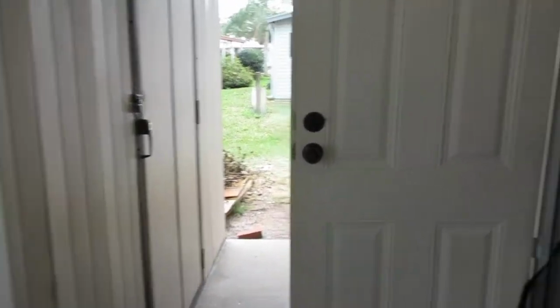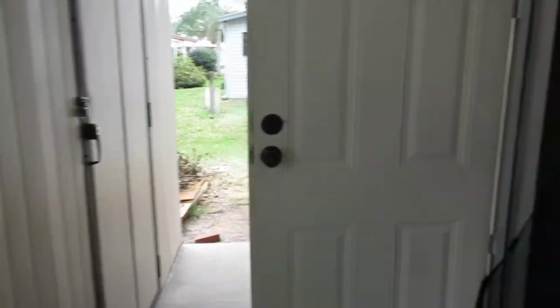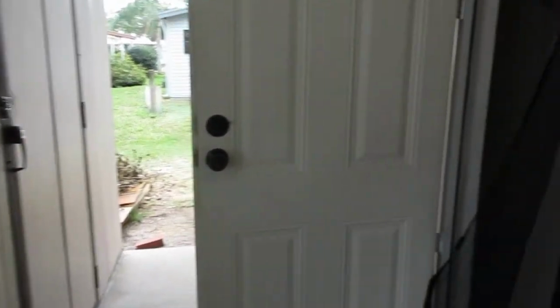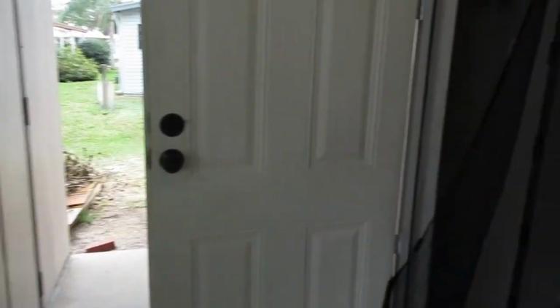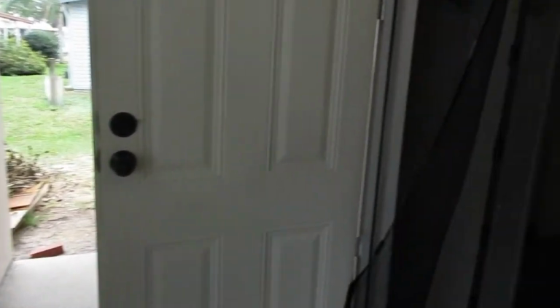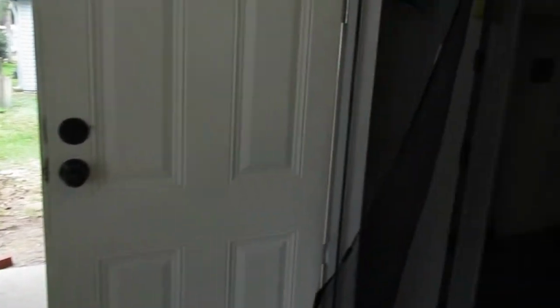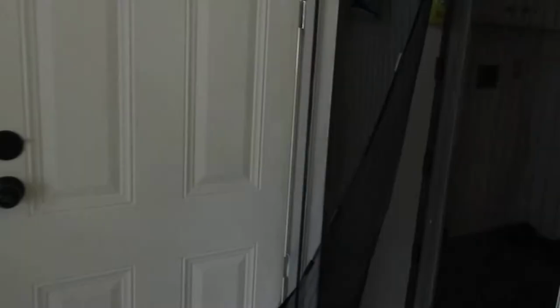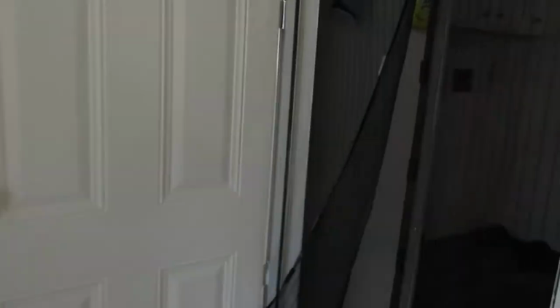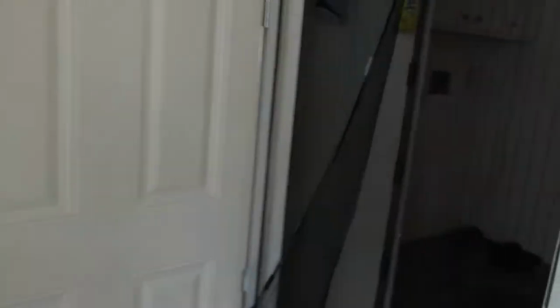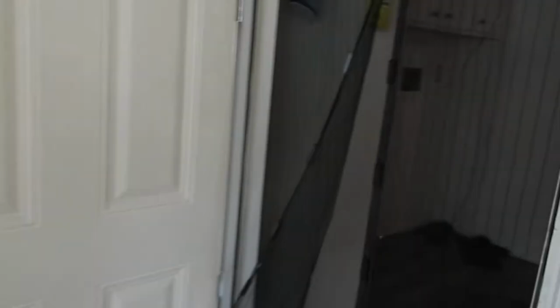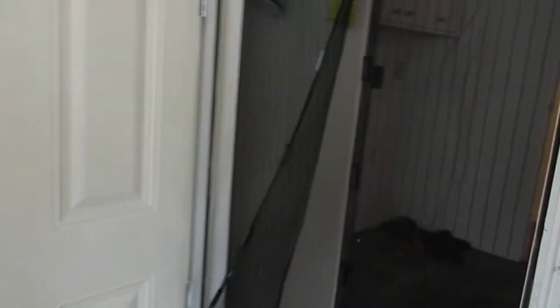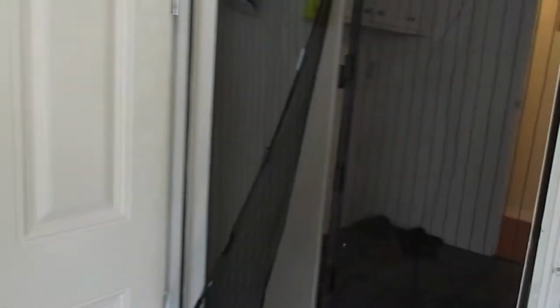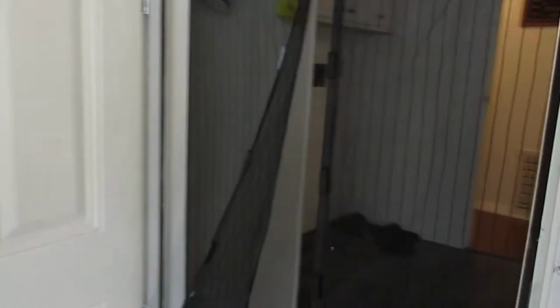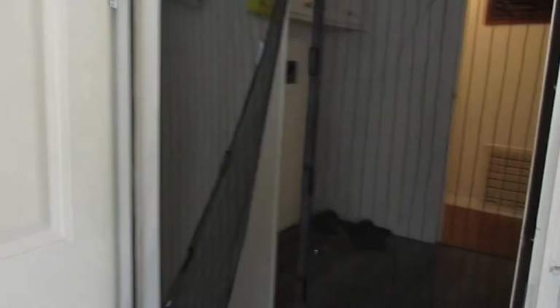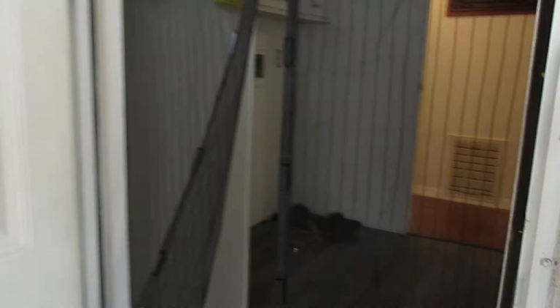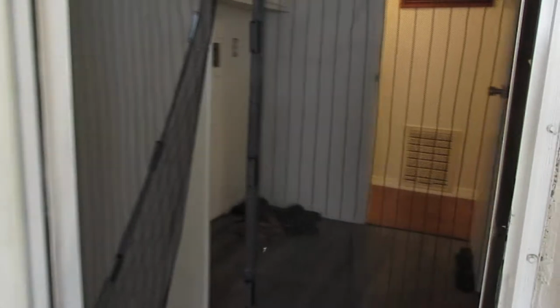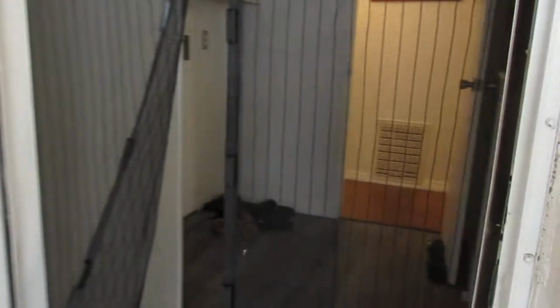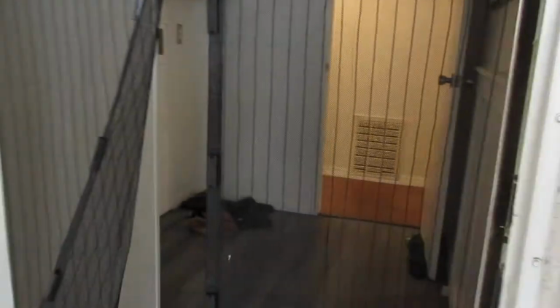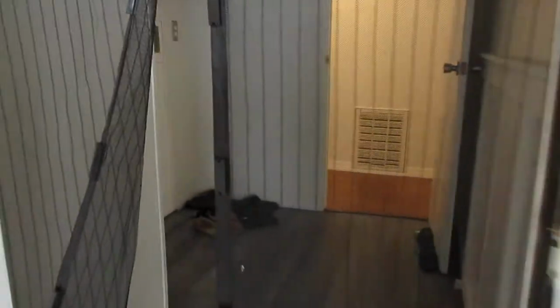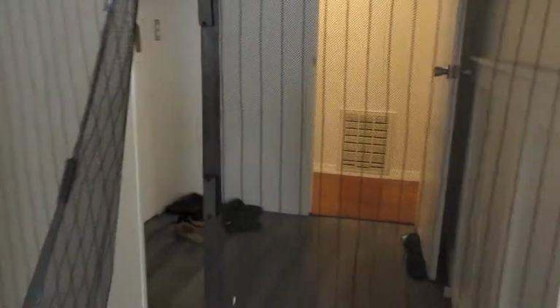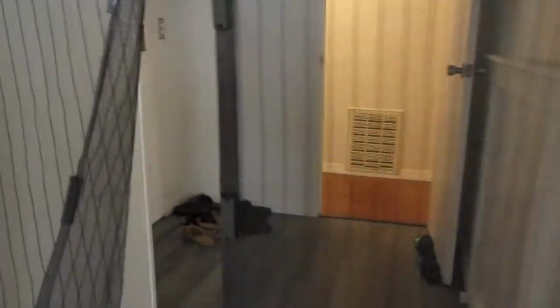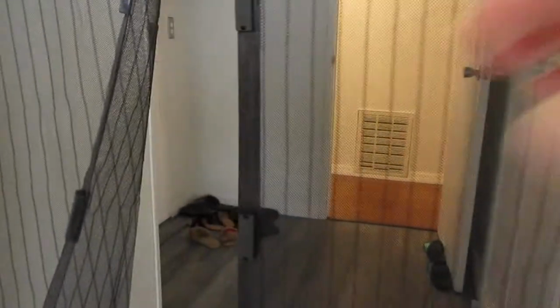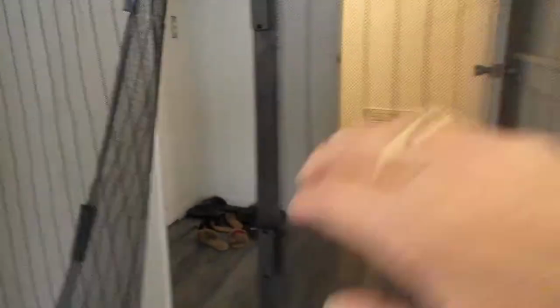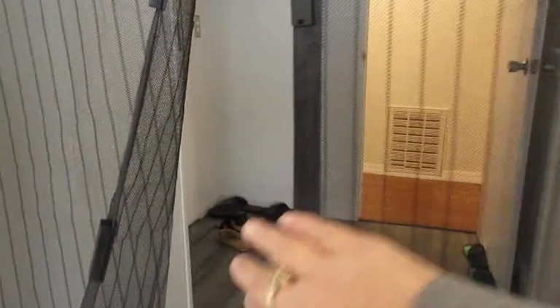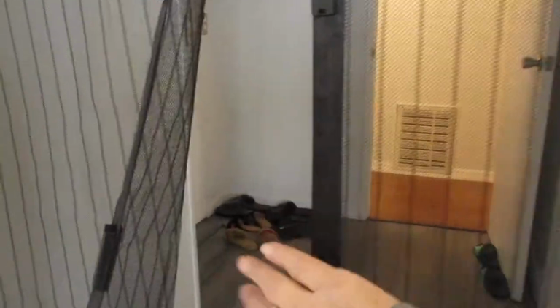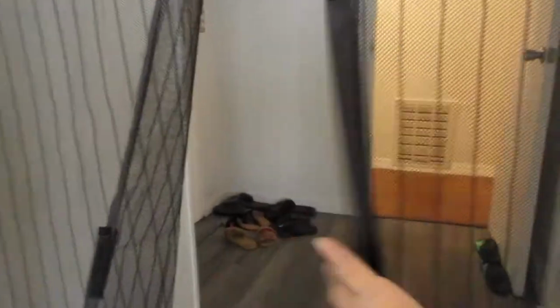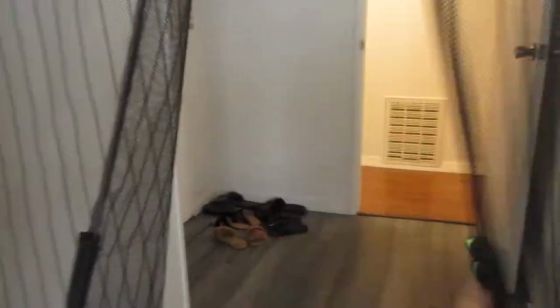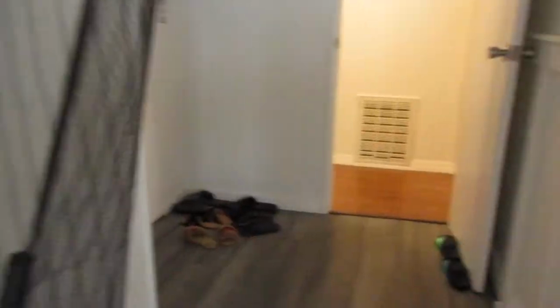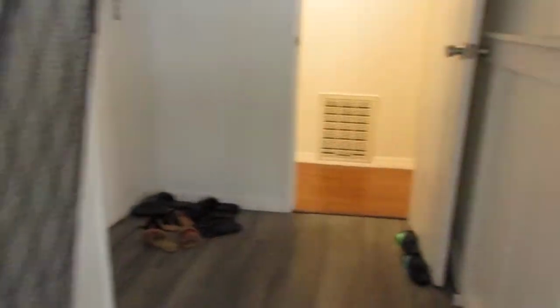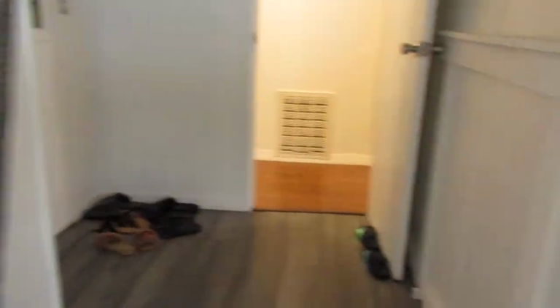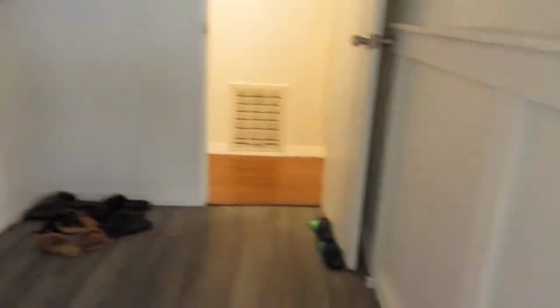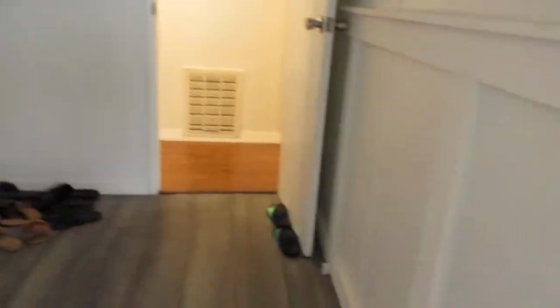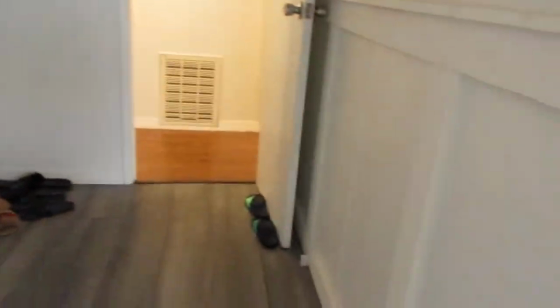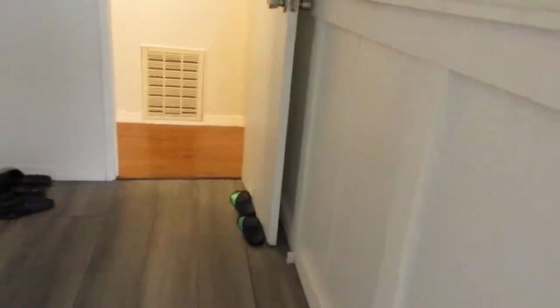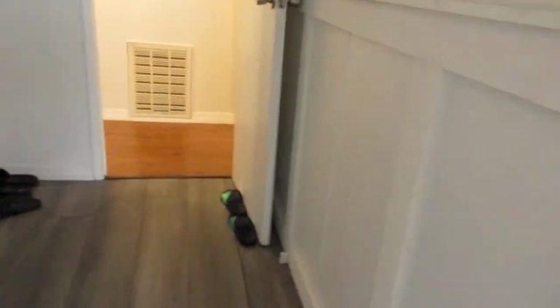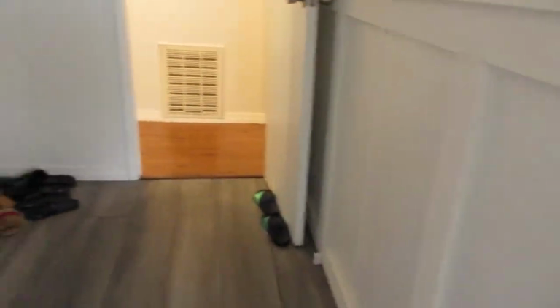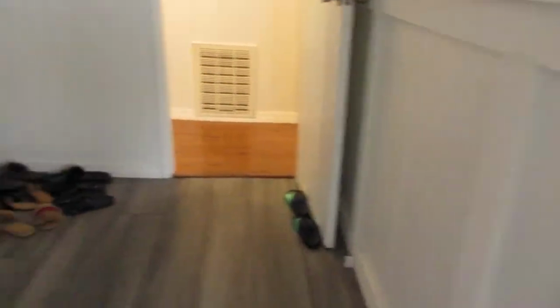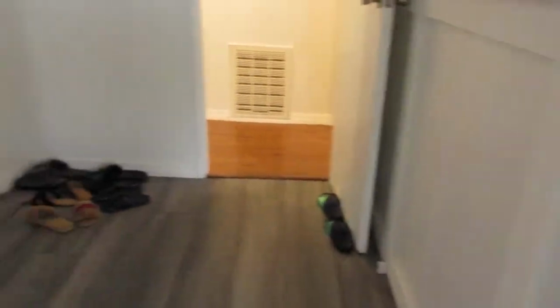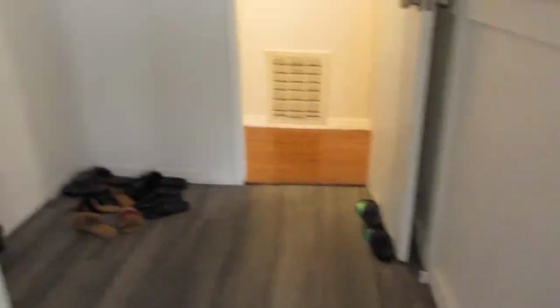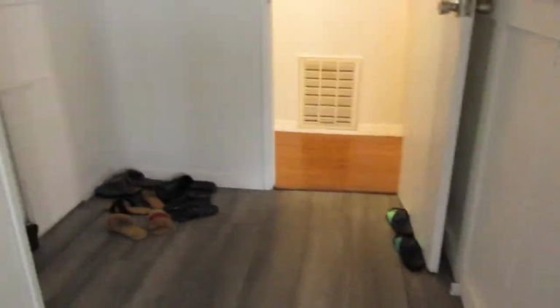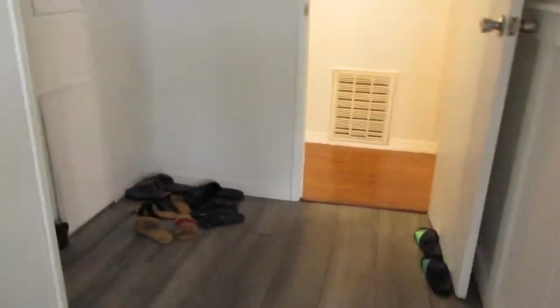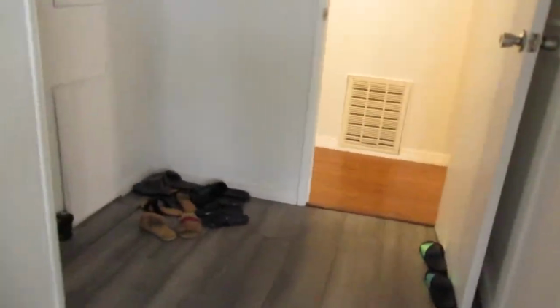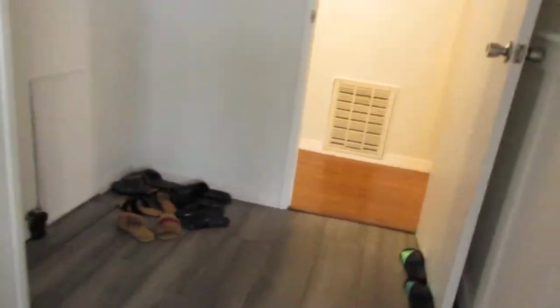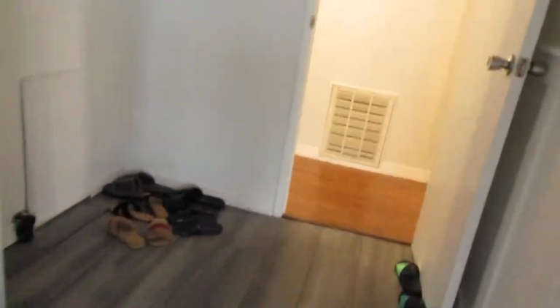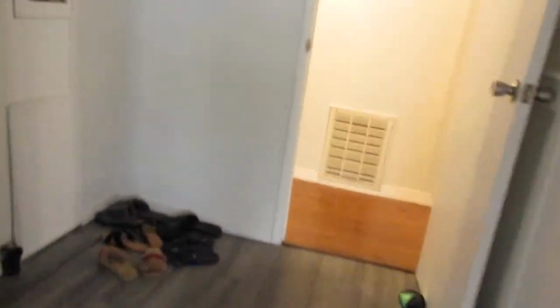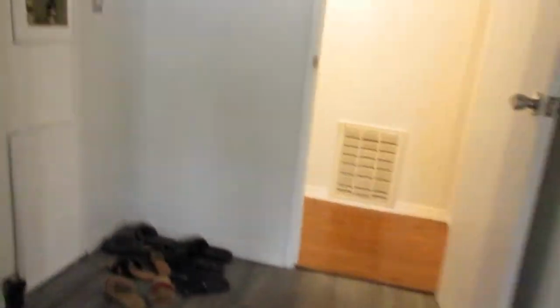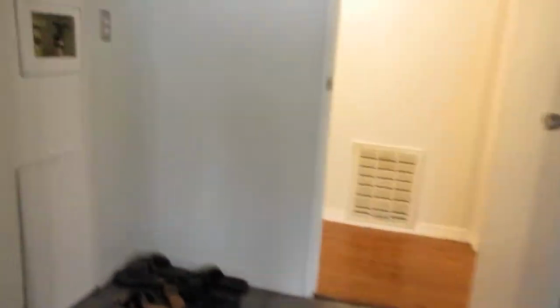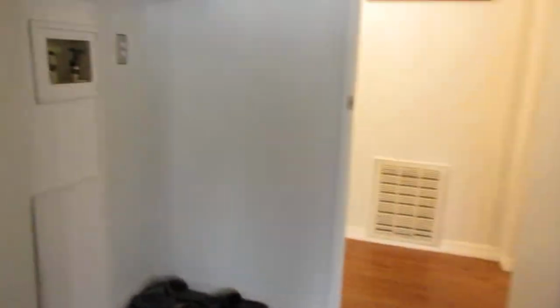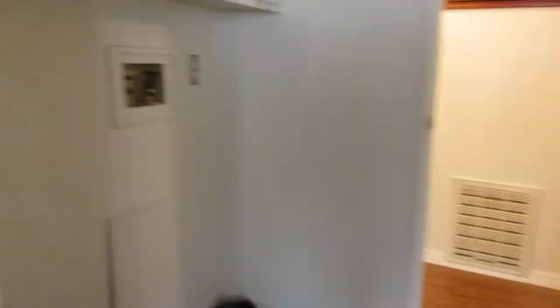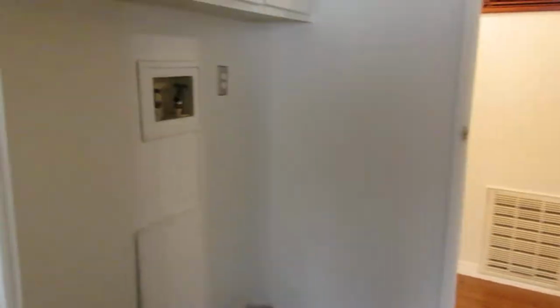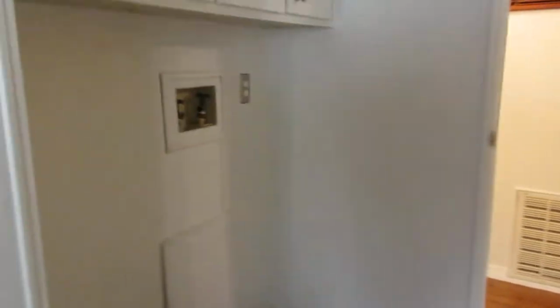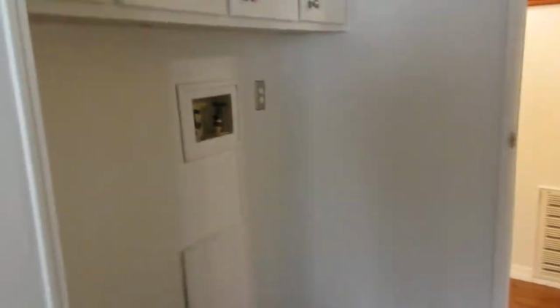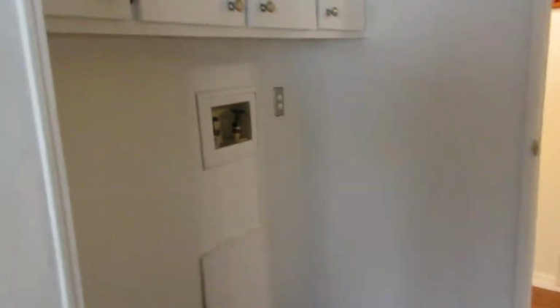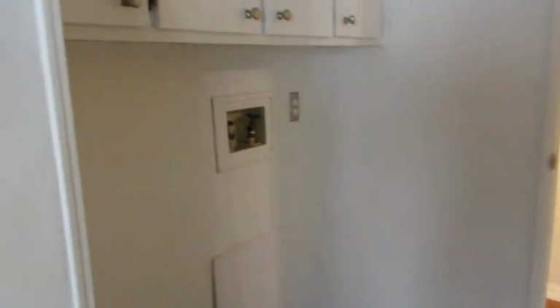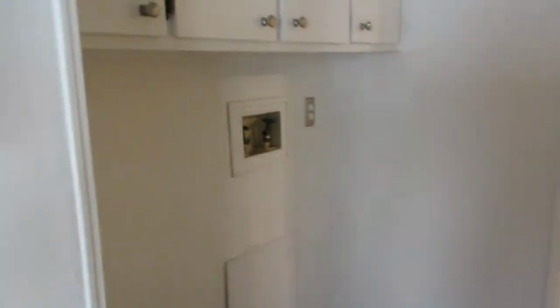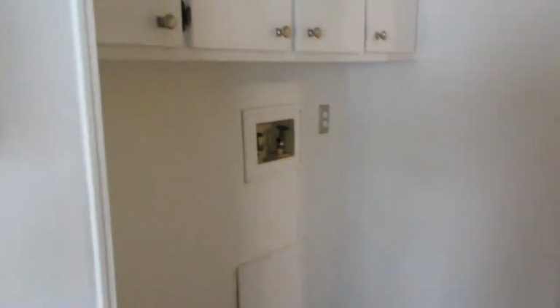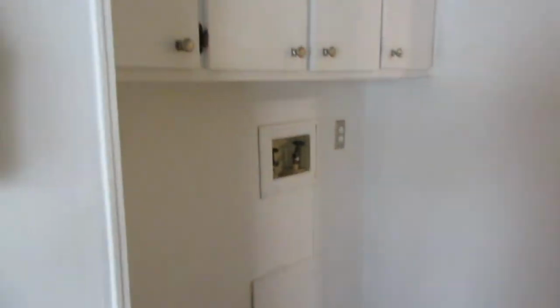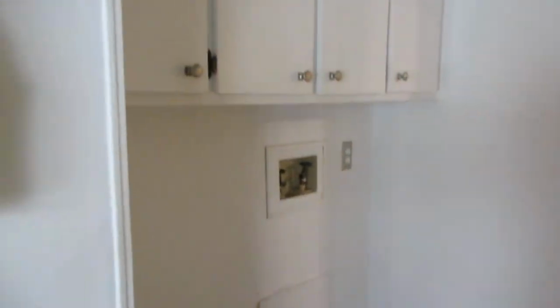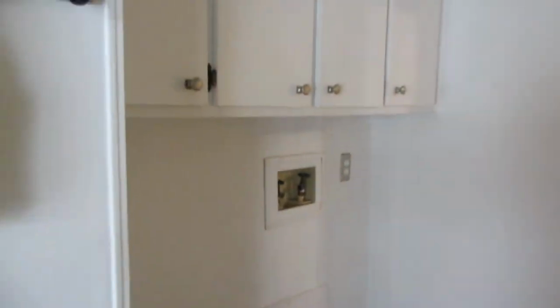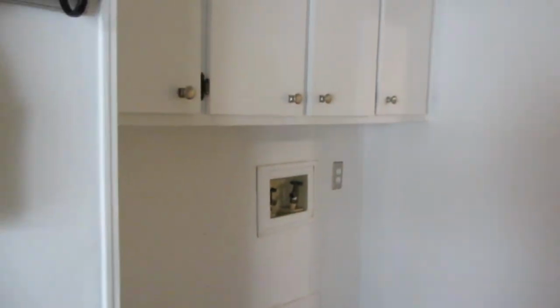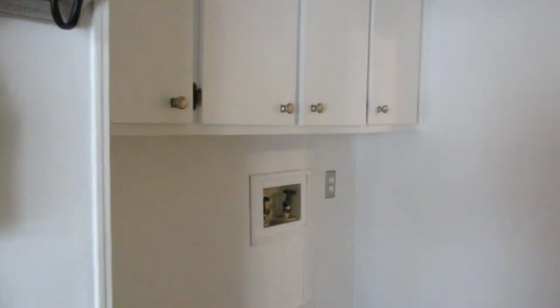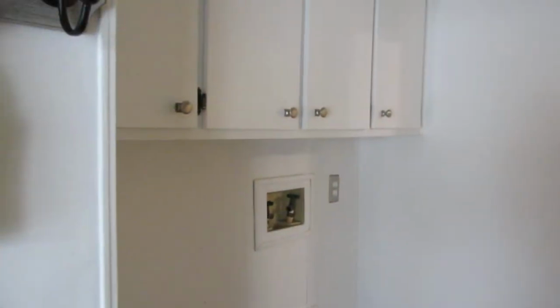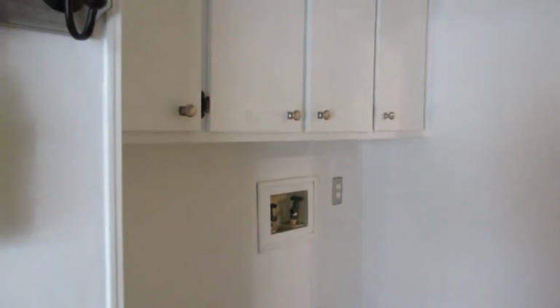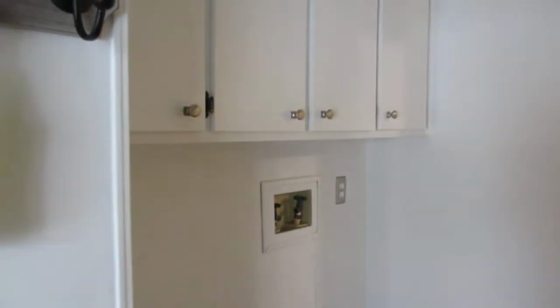As you walk into the house, you walk into the laundry room. This is your laundry room.